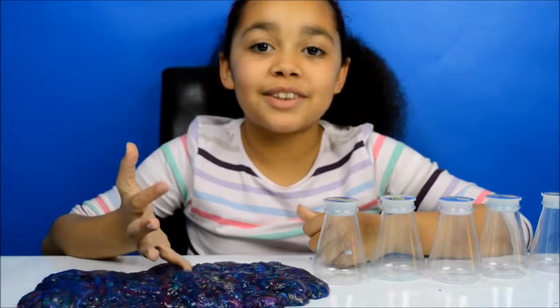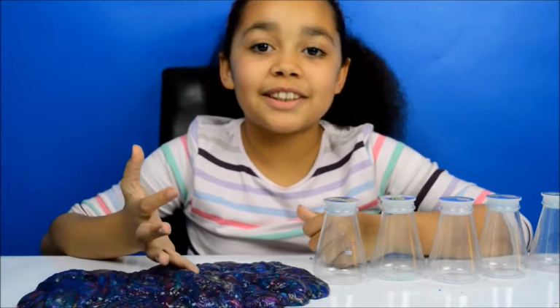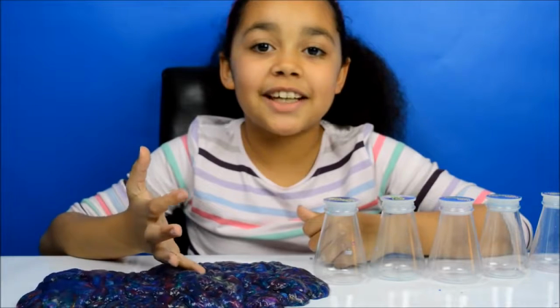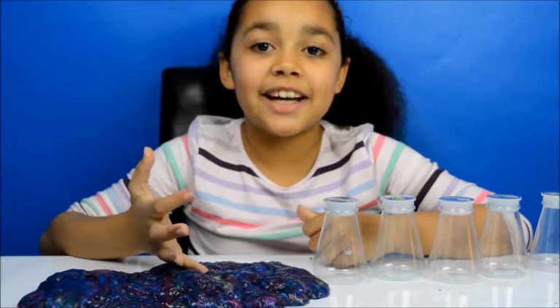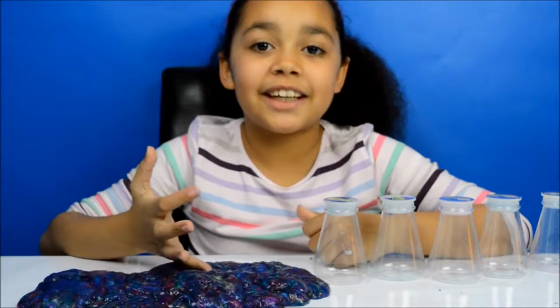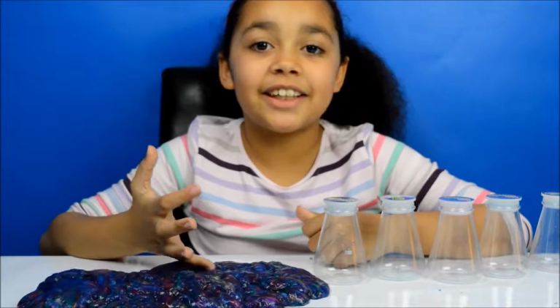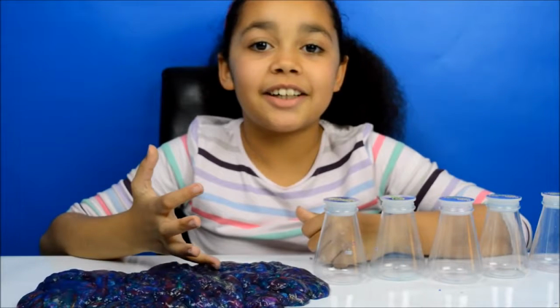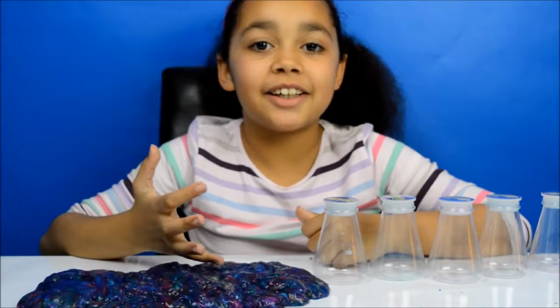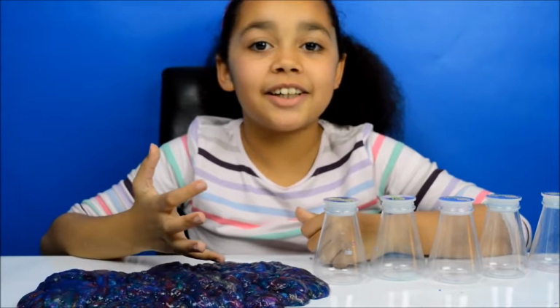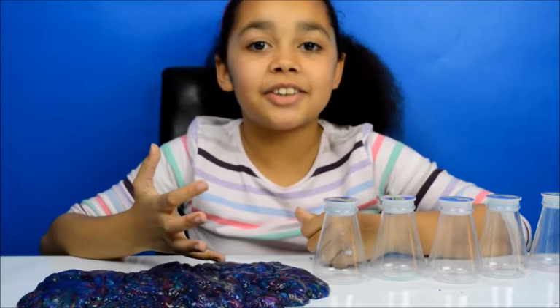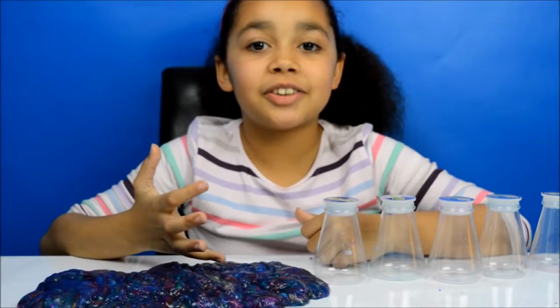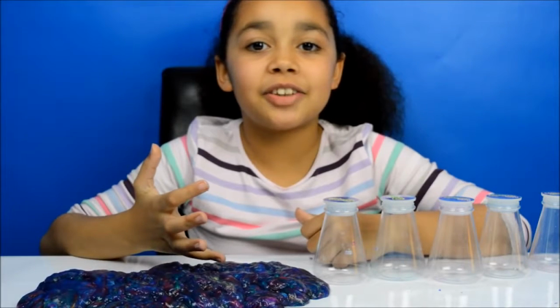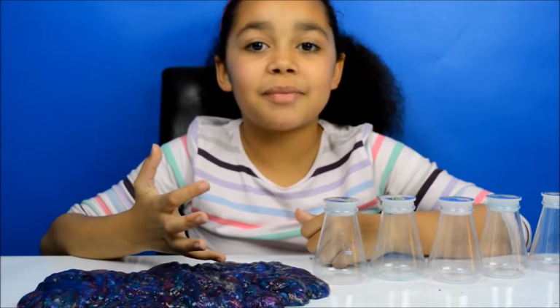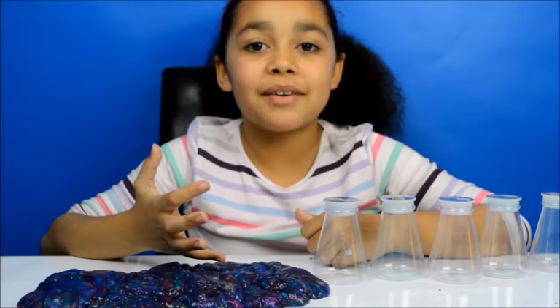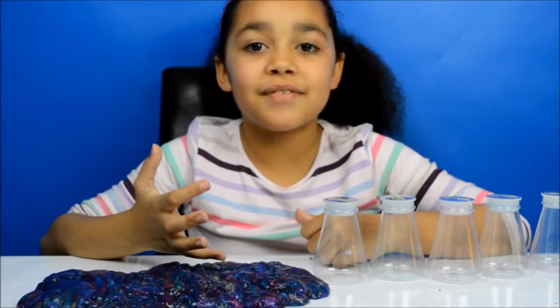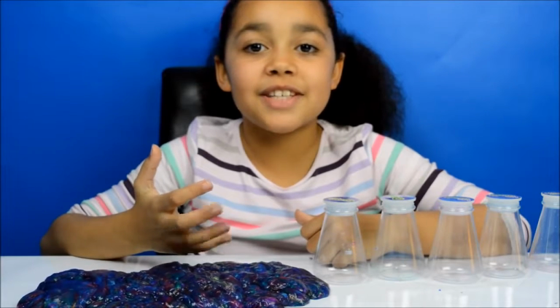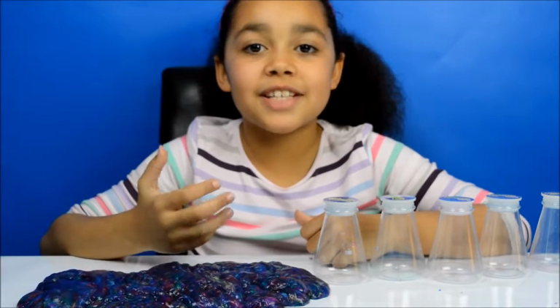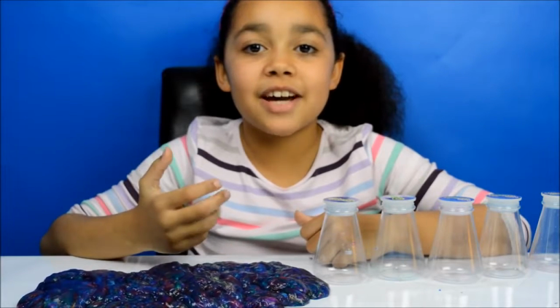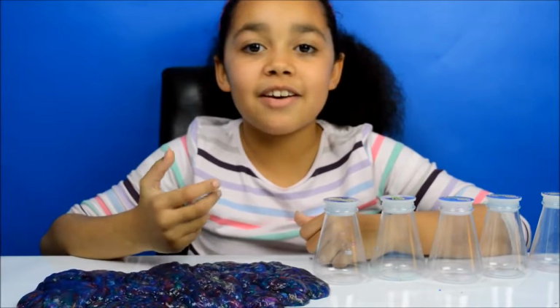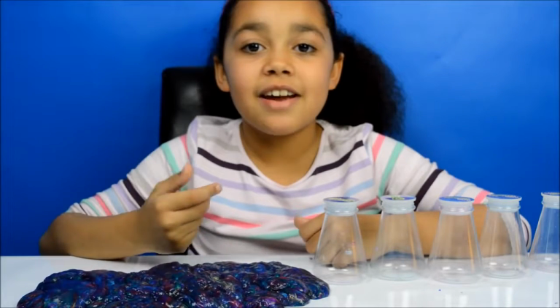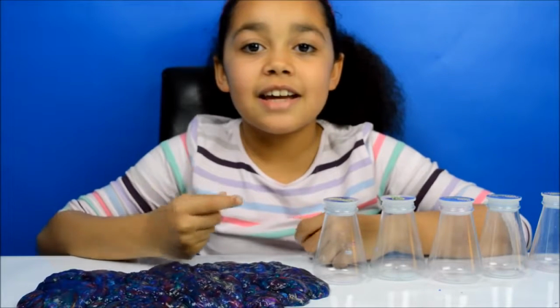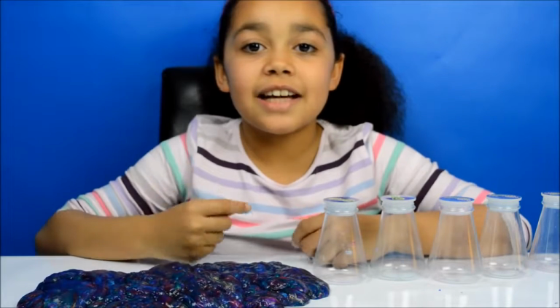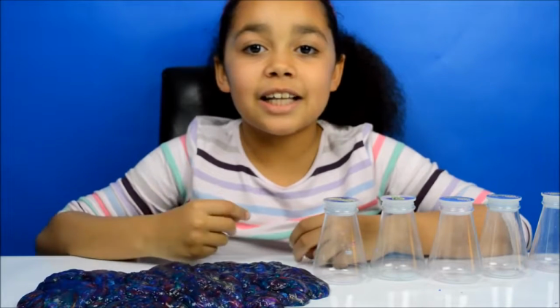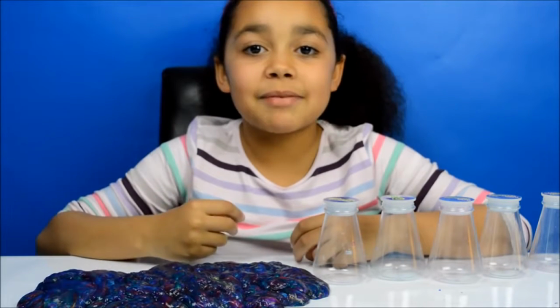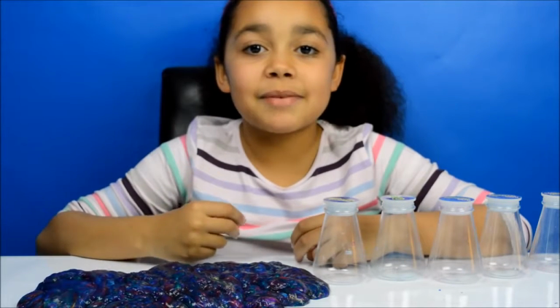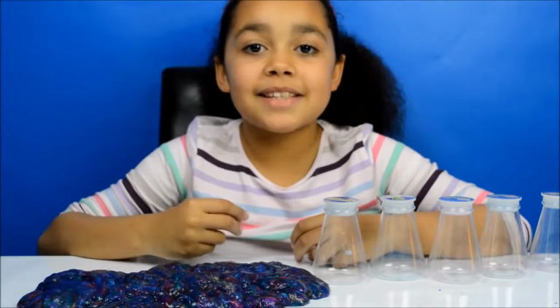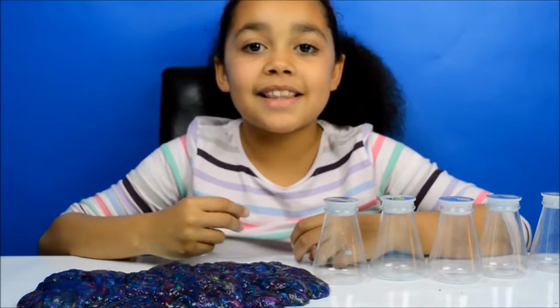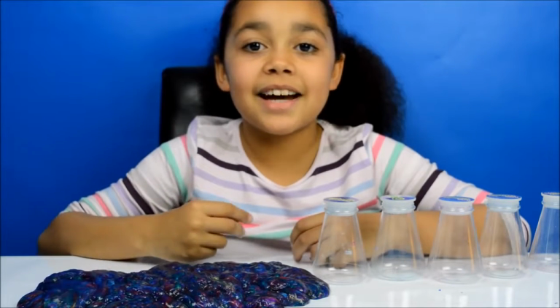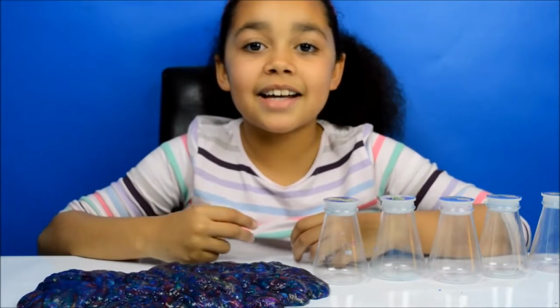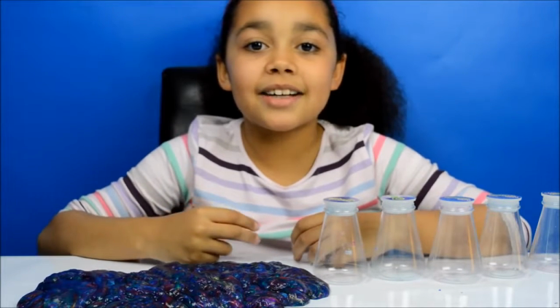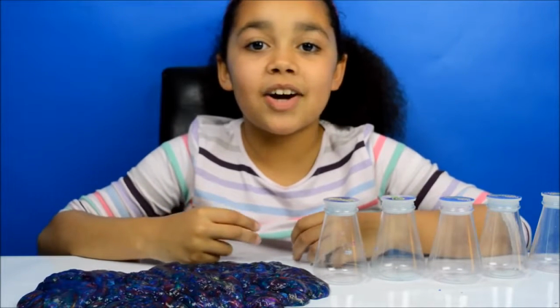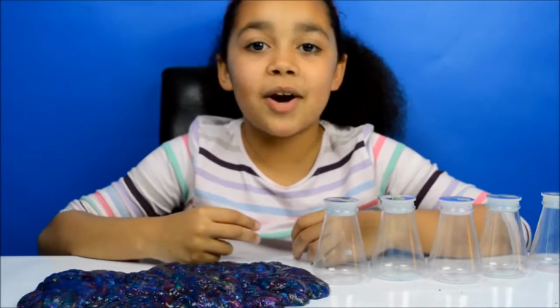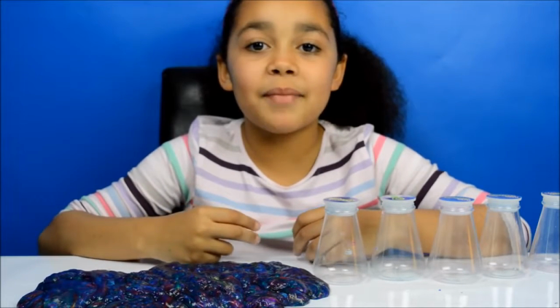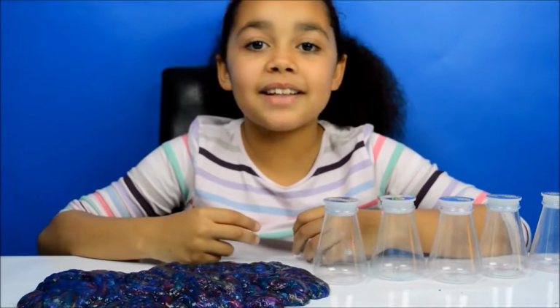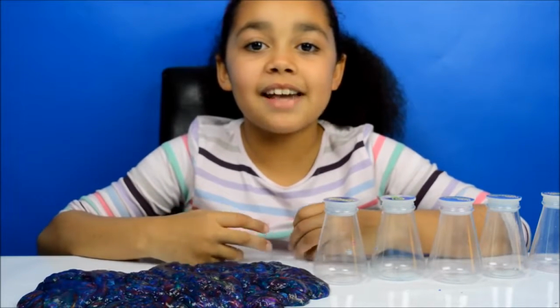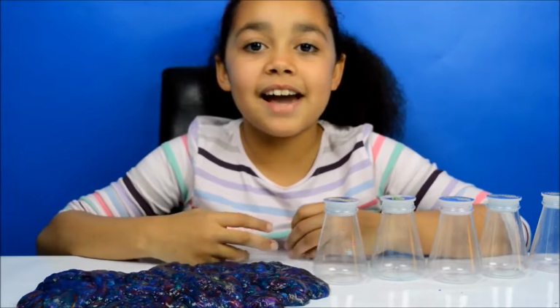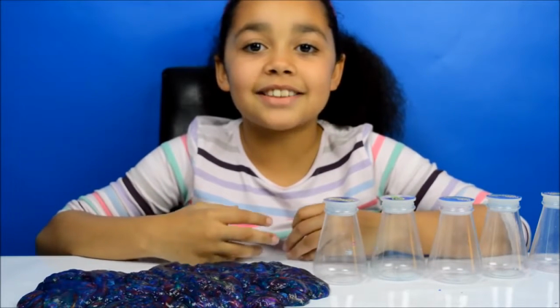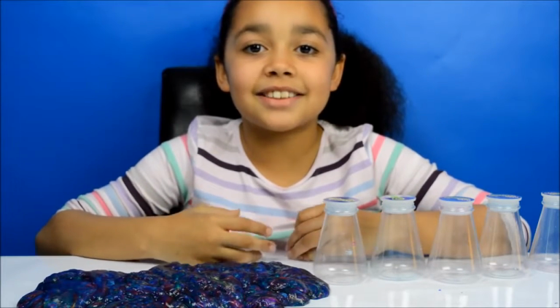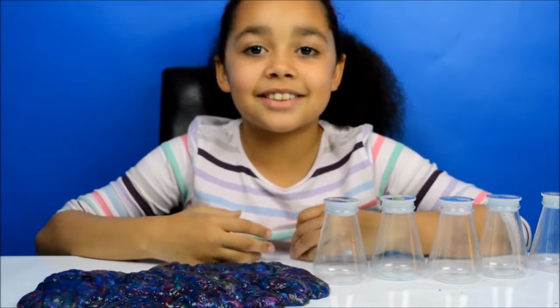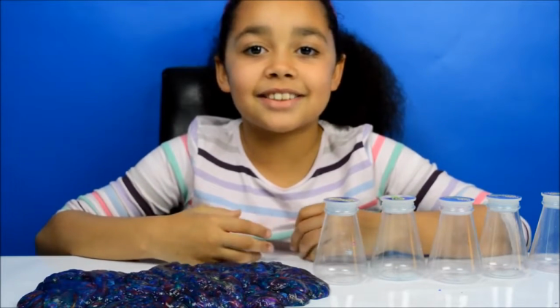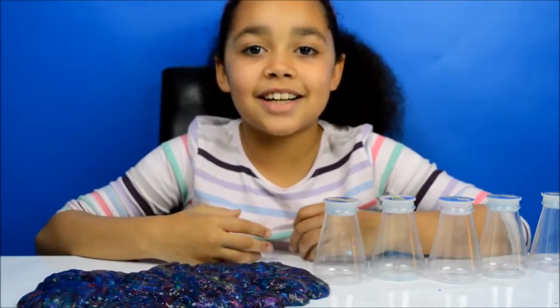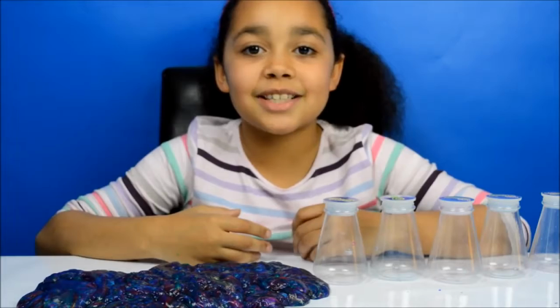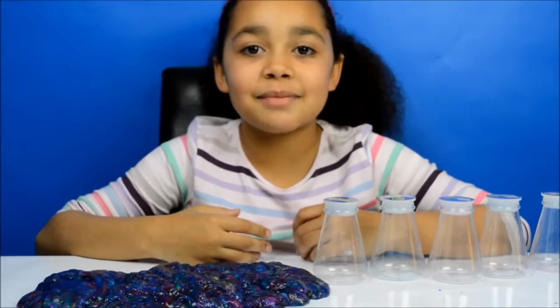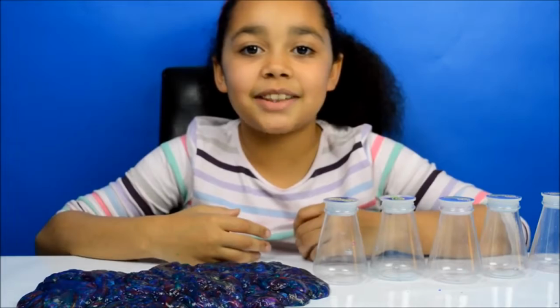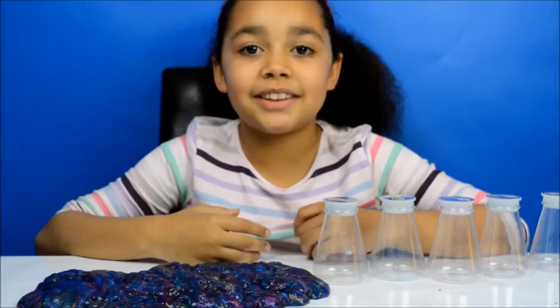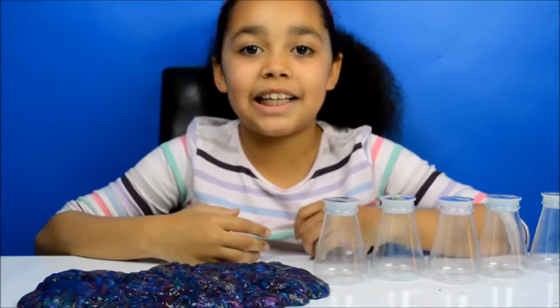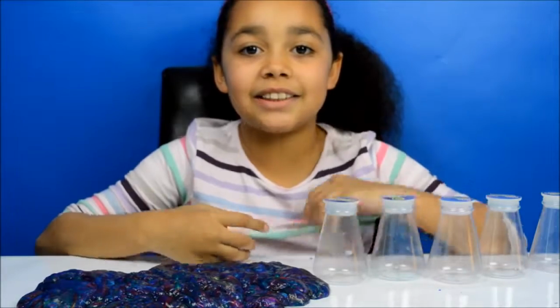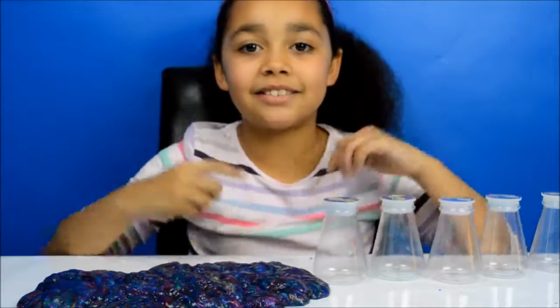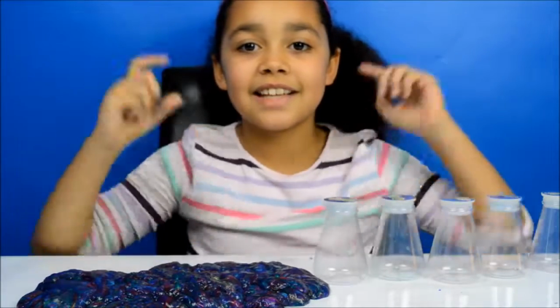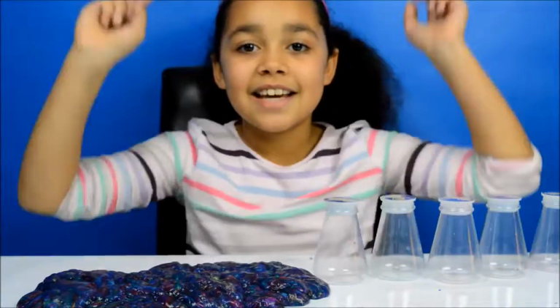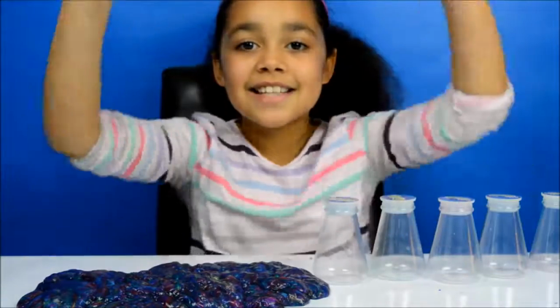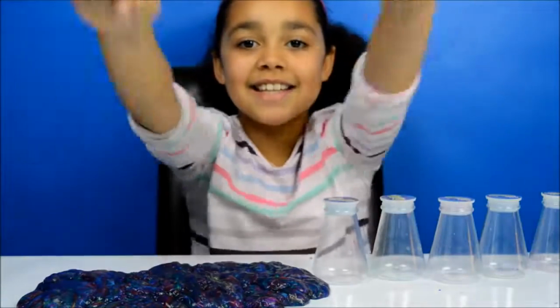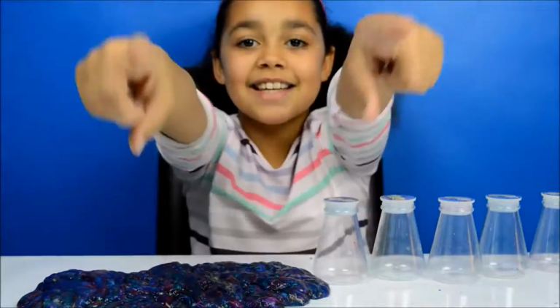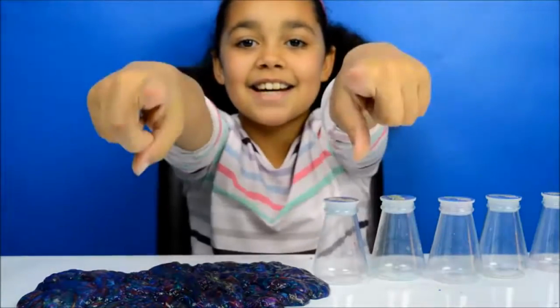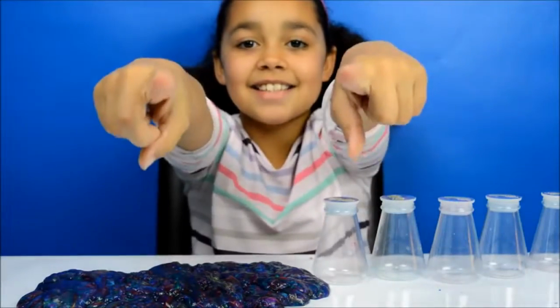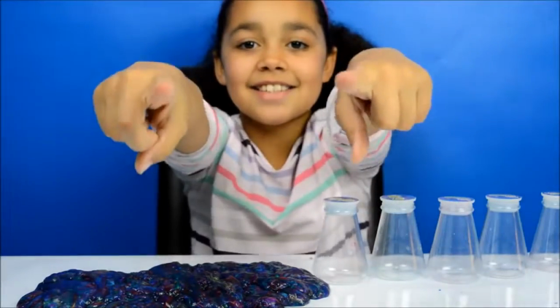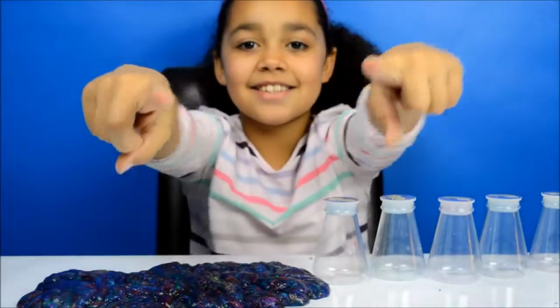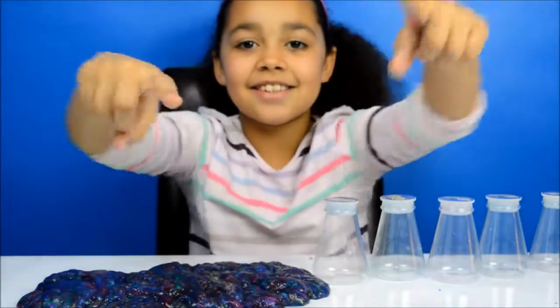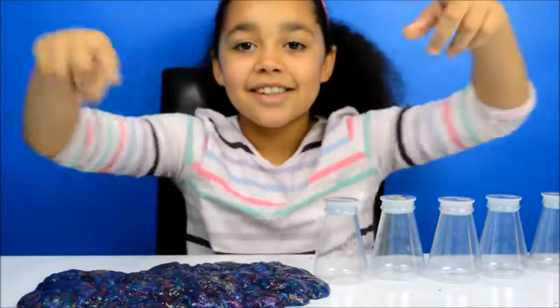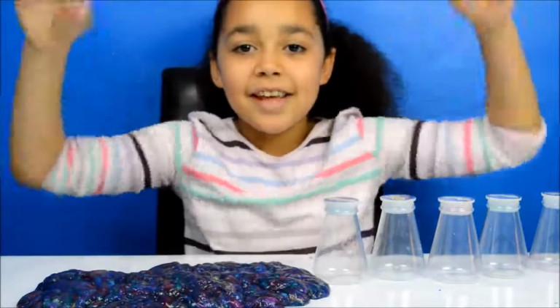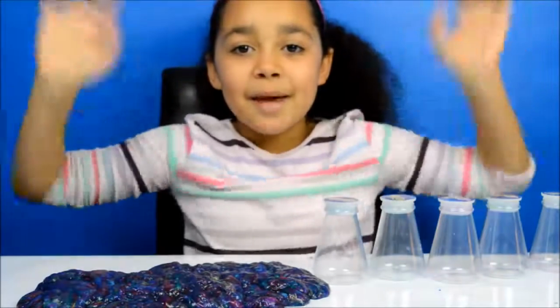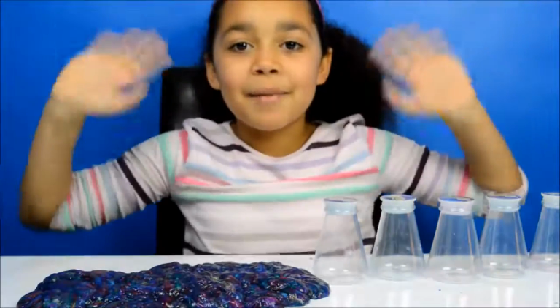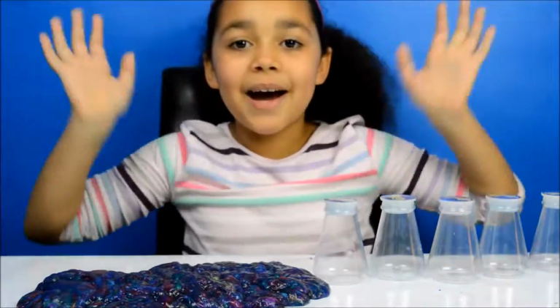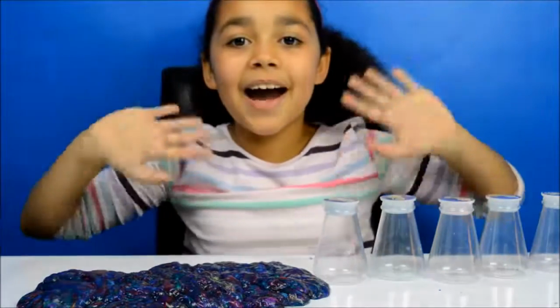I hope you enjoyed my video. Please like, comment and subscribe to my channel. See you guys soon, bye!